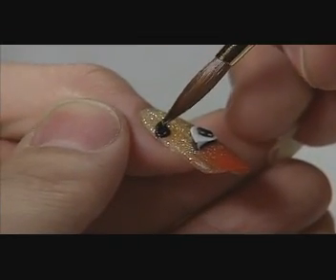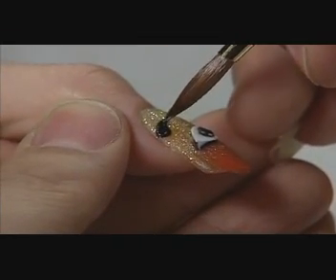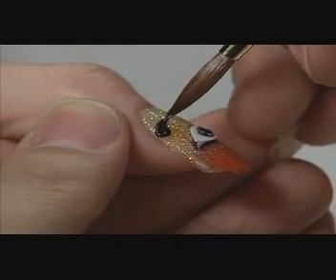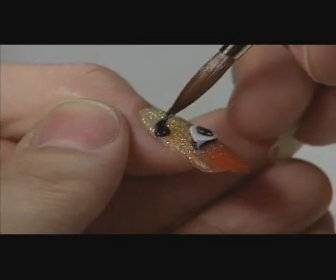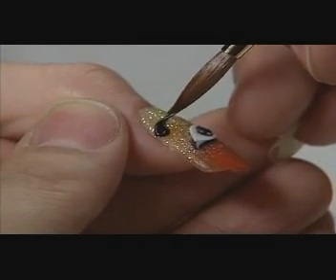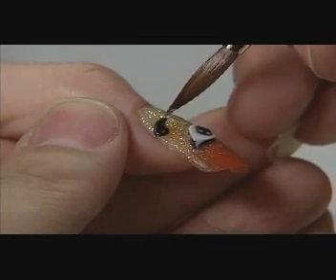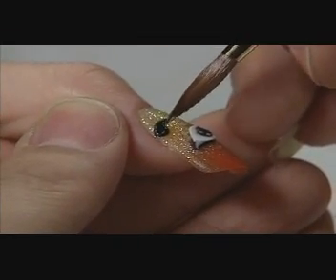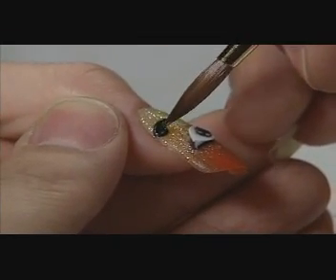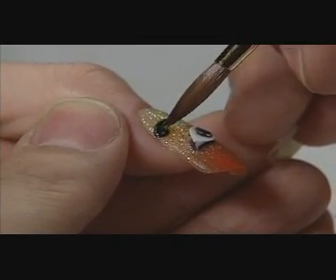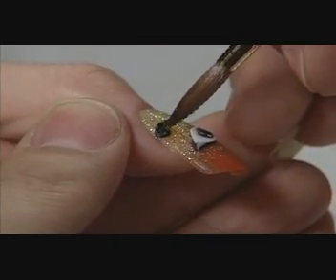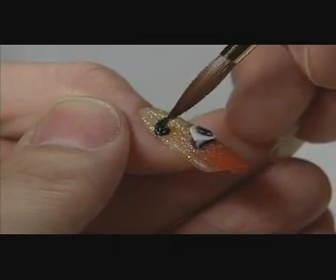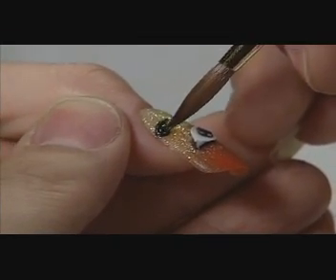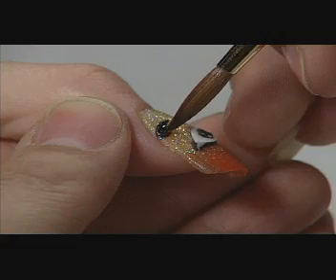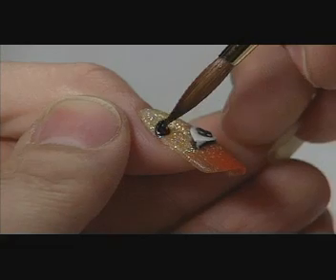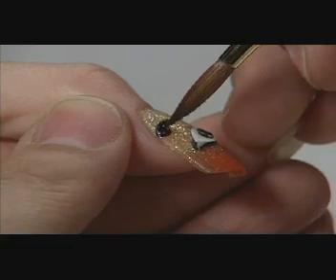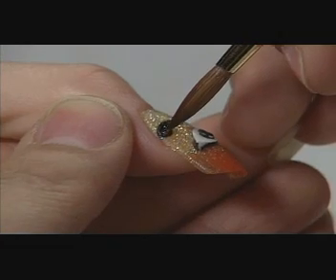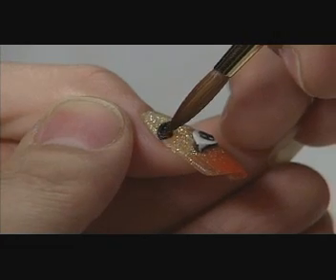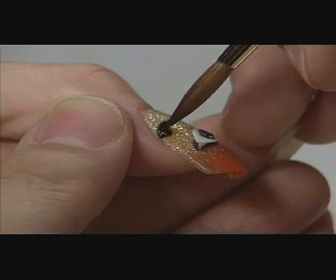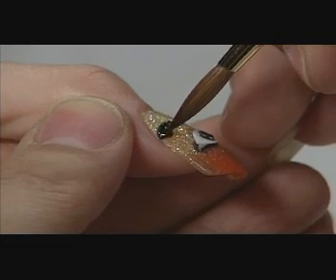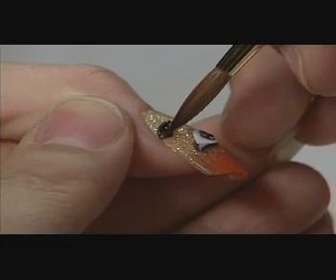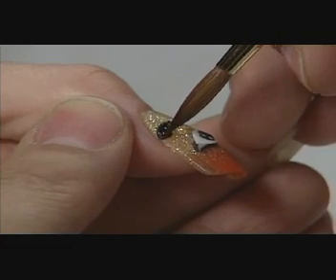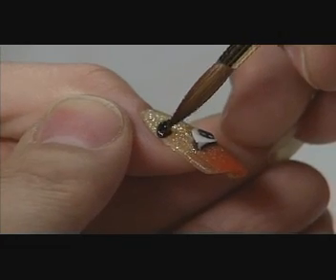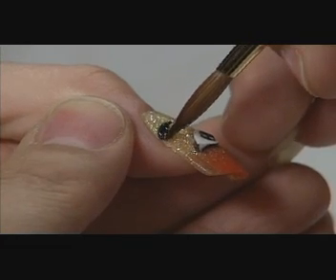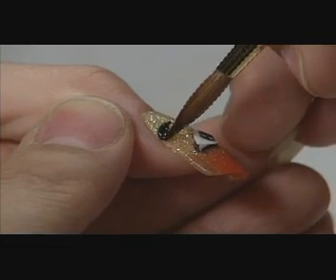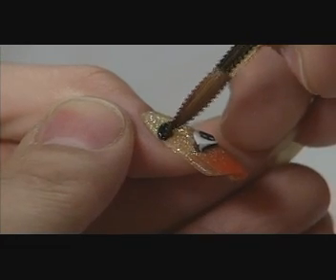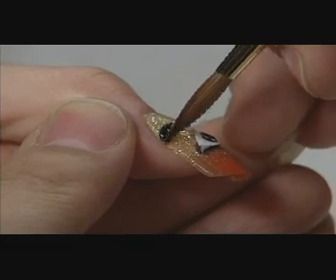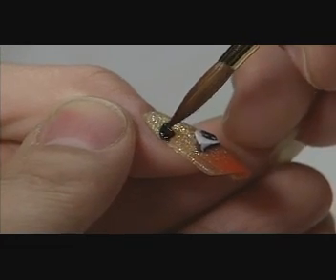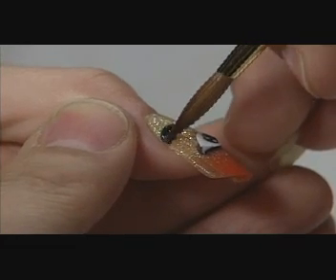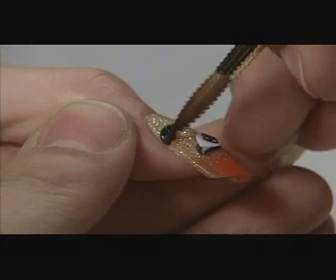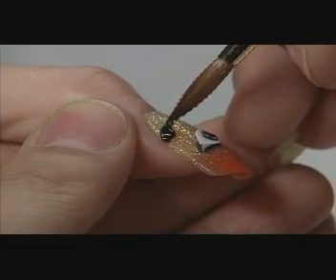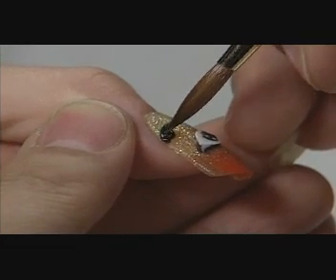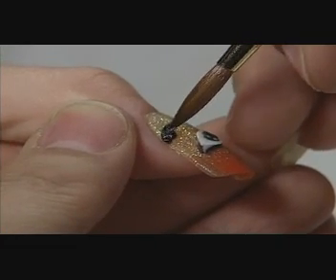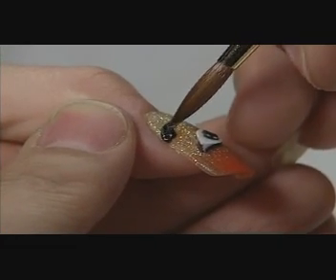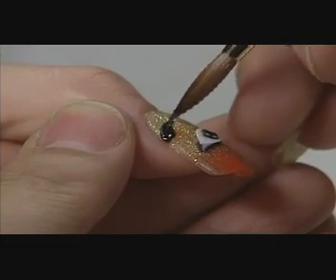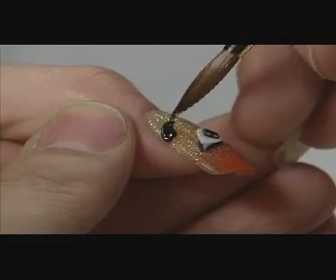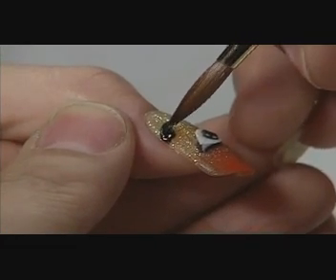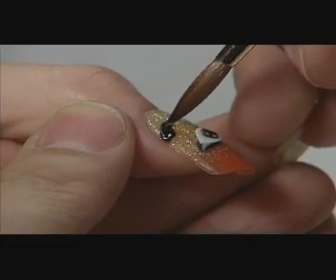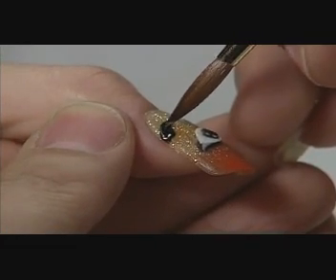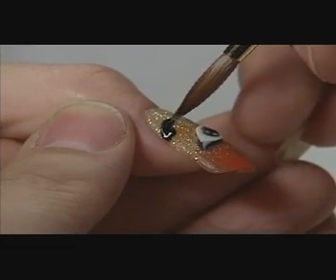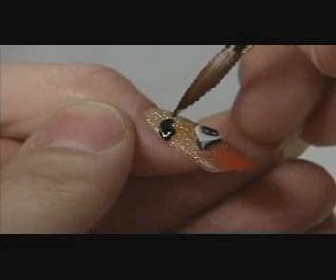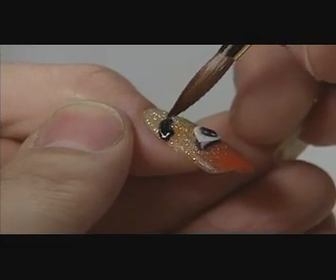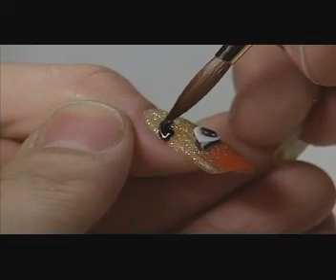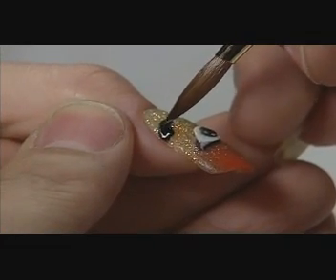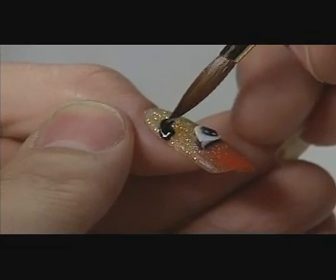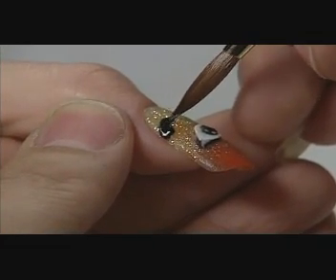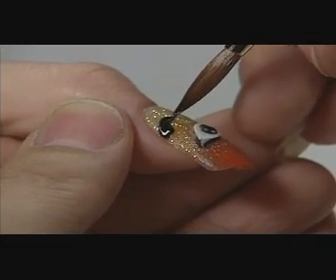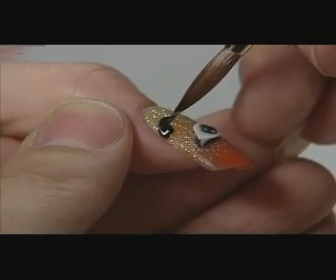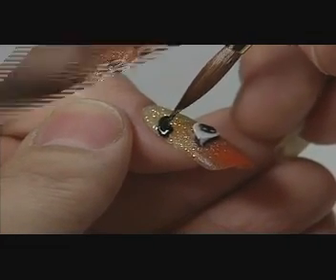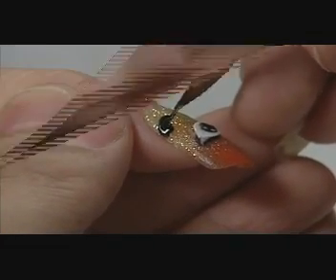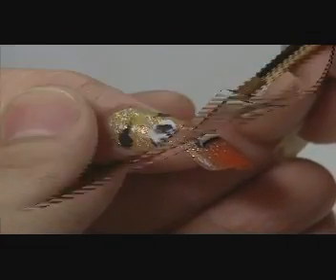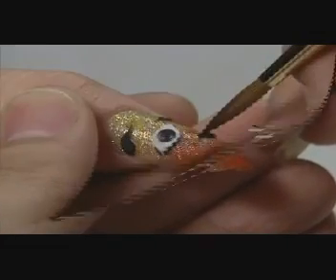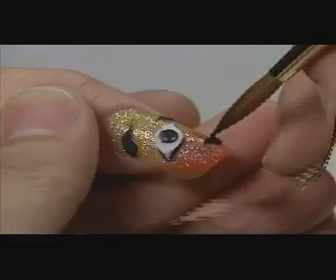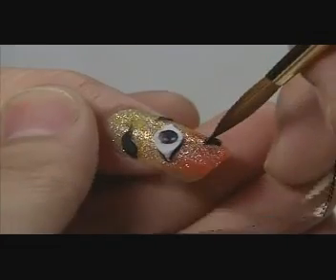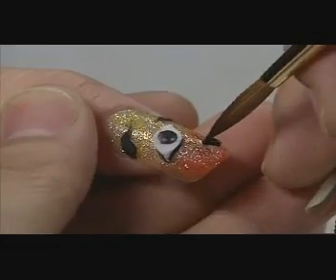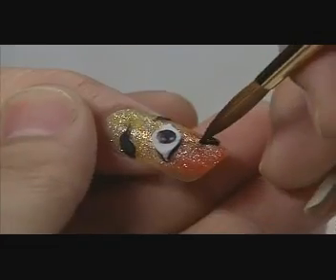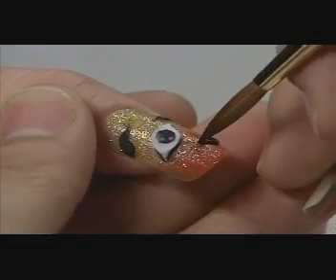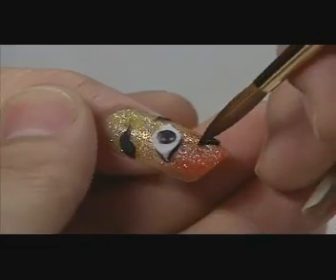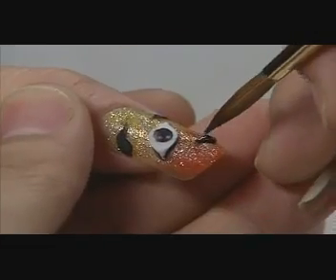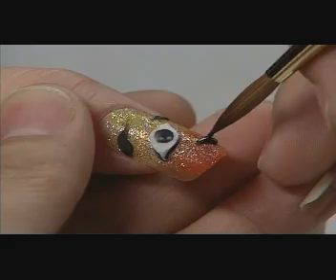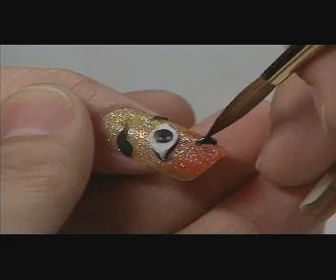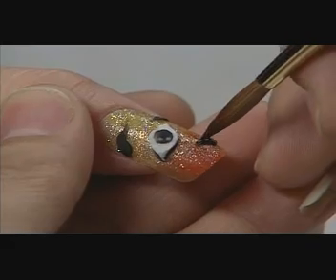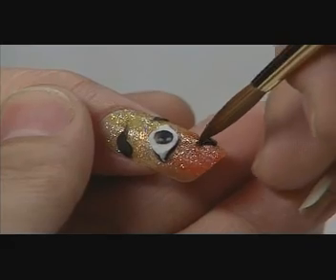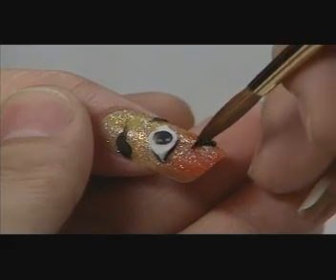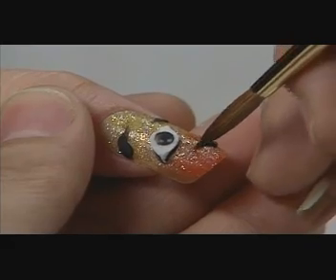To create the tiger stripes, David applies black FX to form uneven lines, varying the placement on the nail plate.